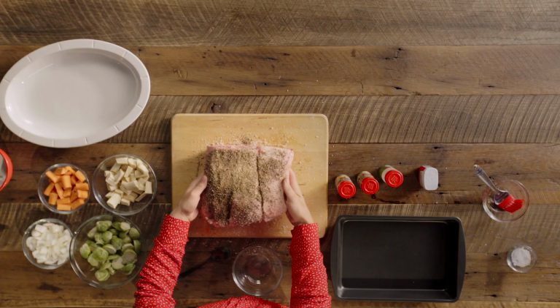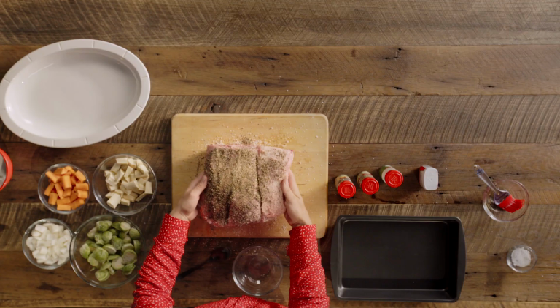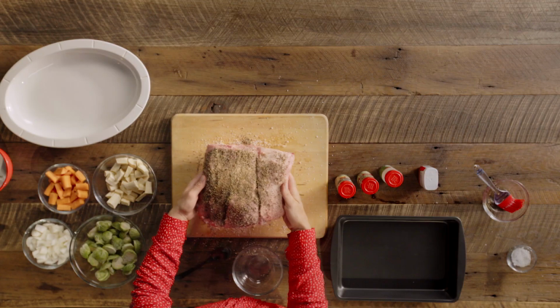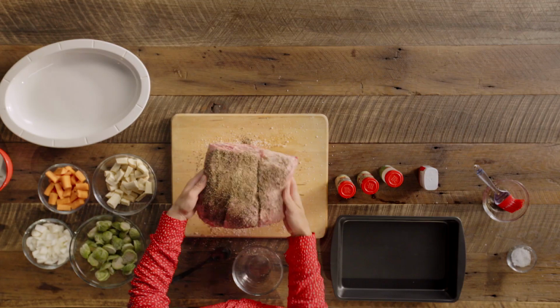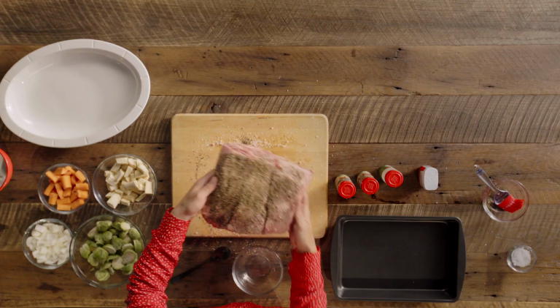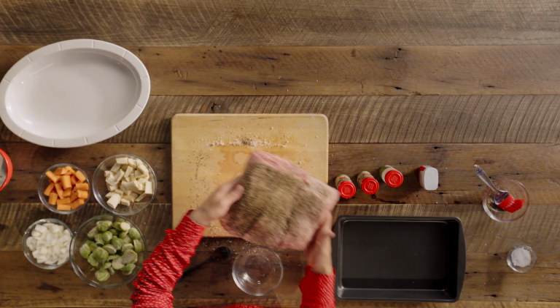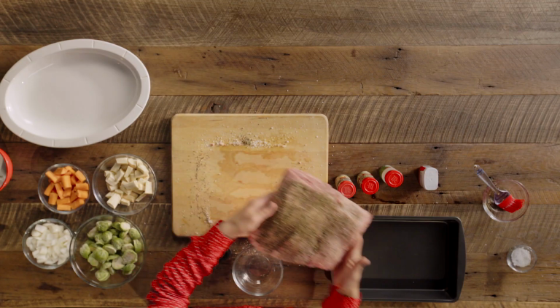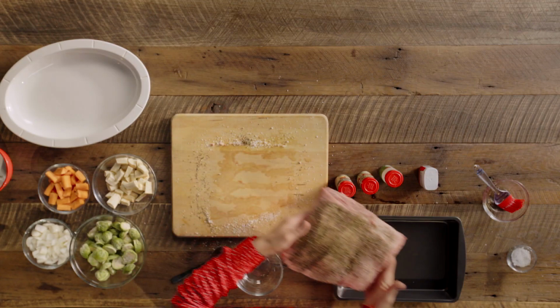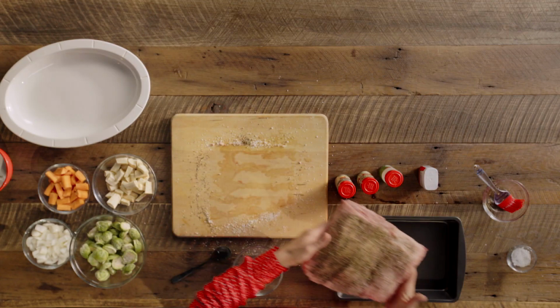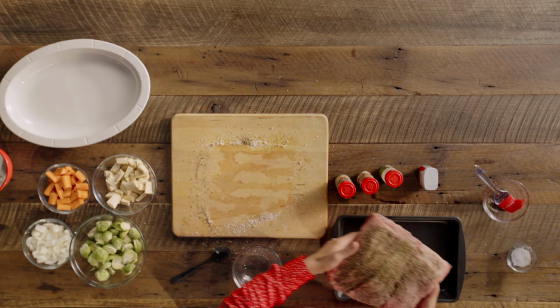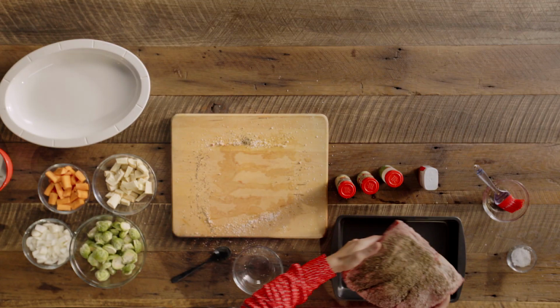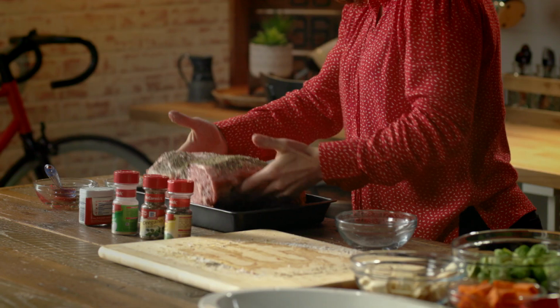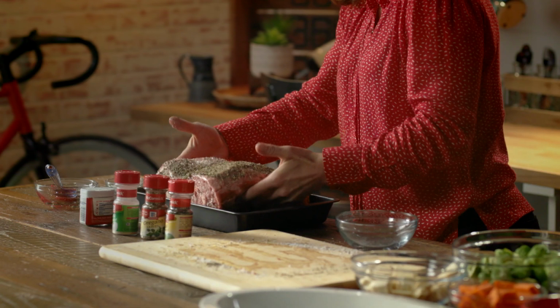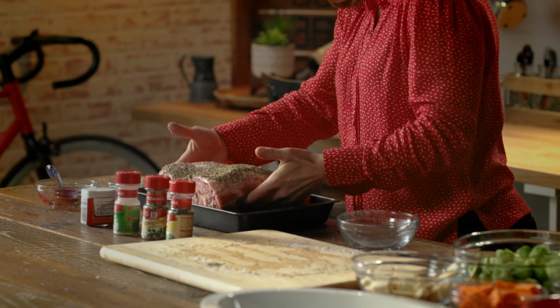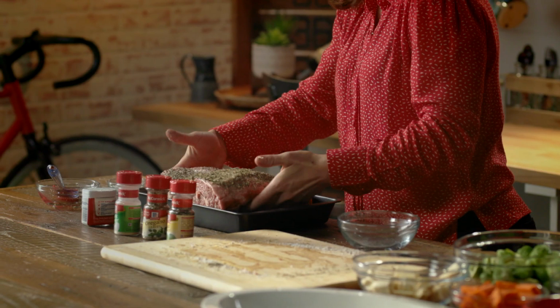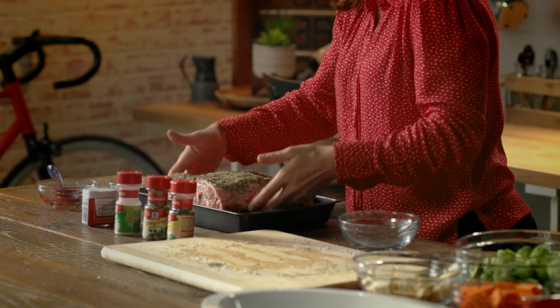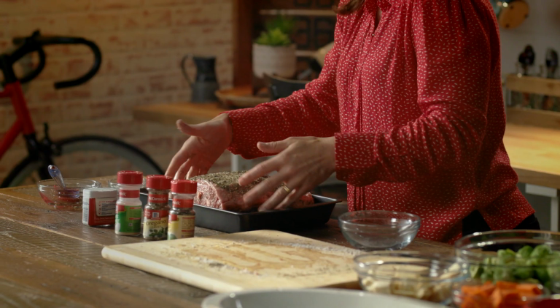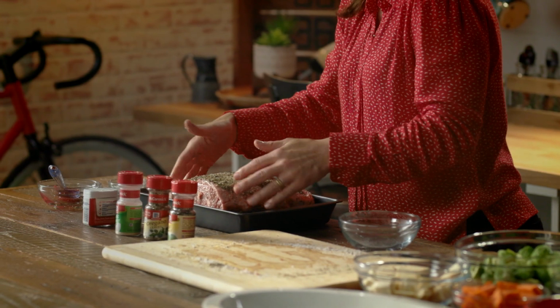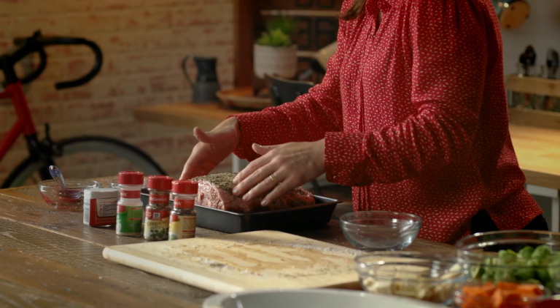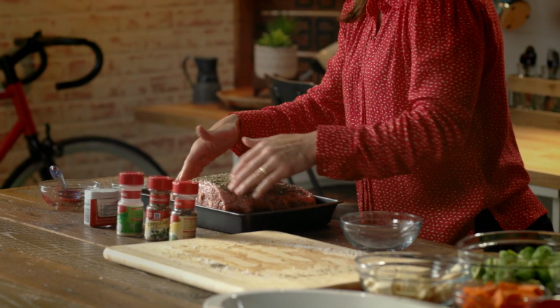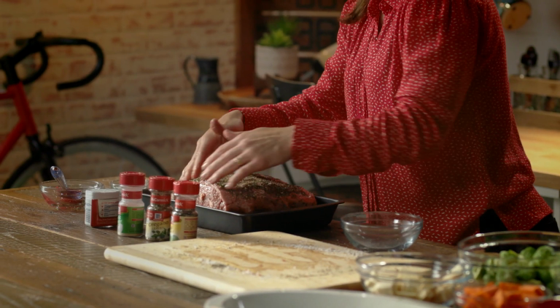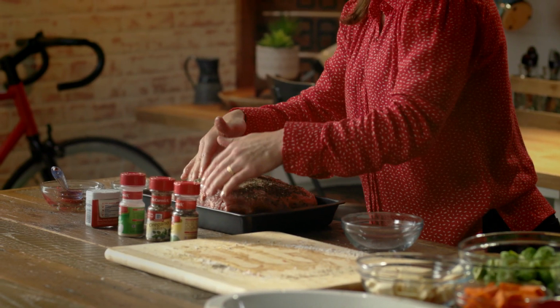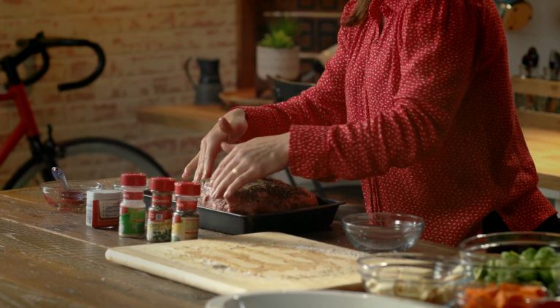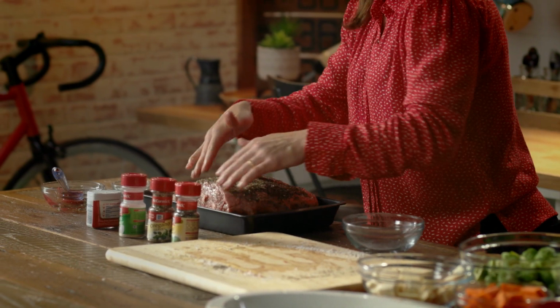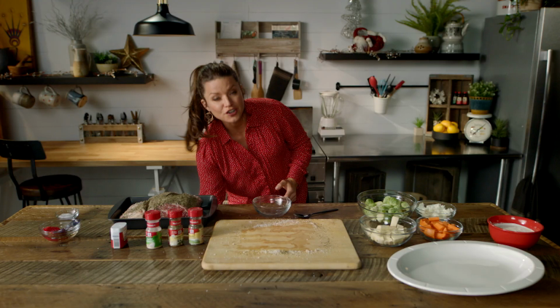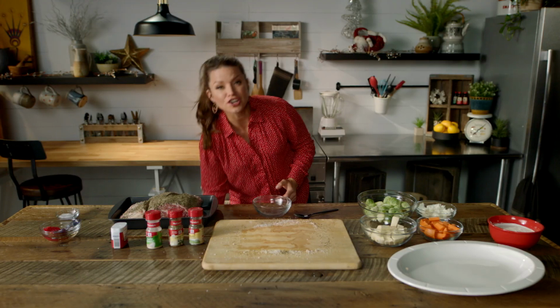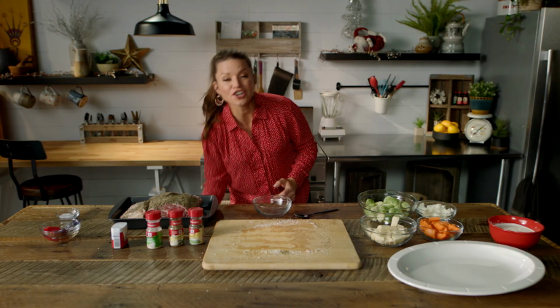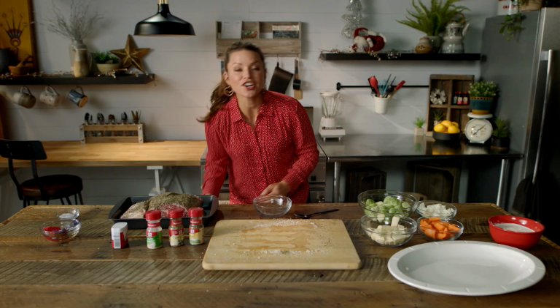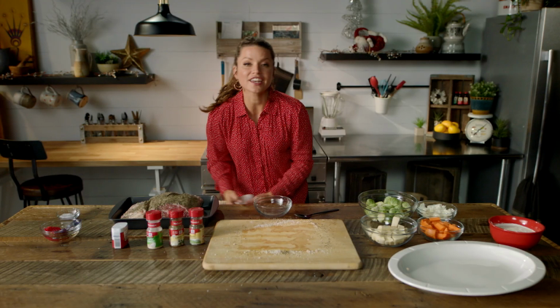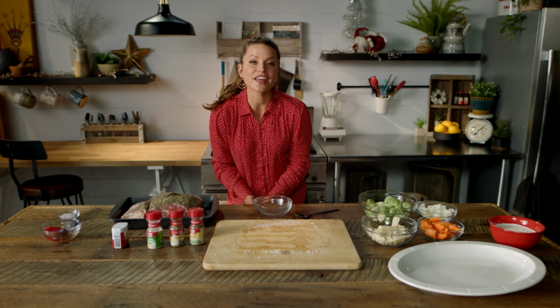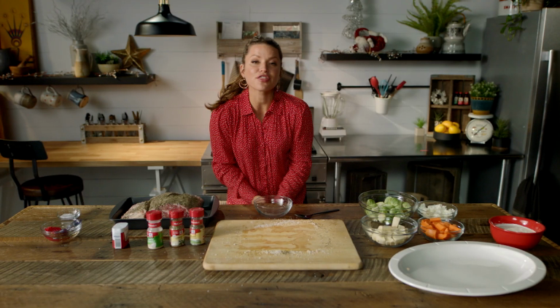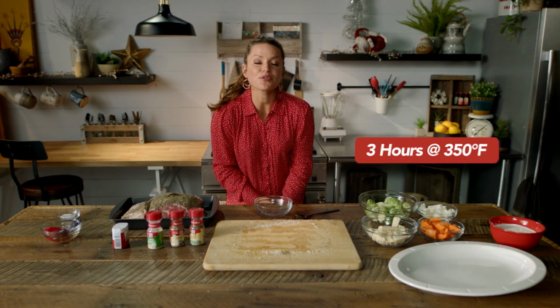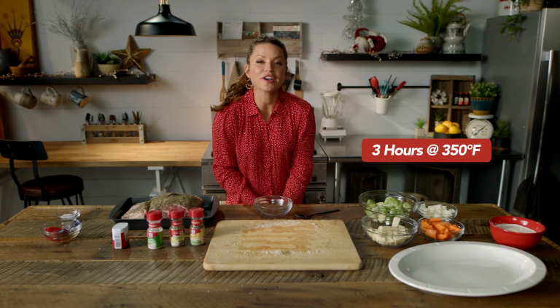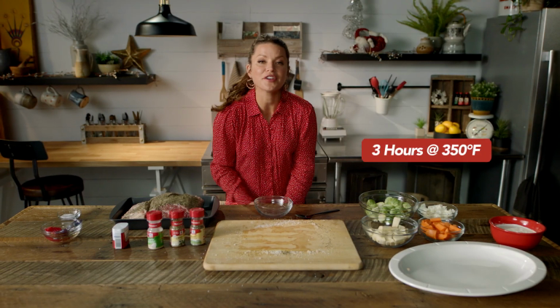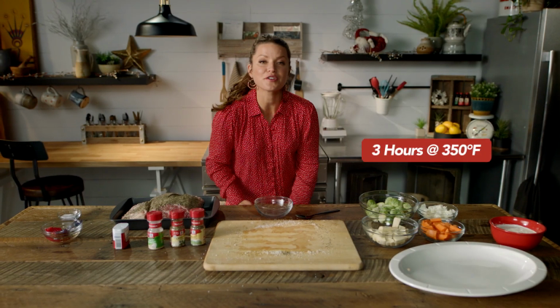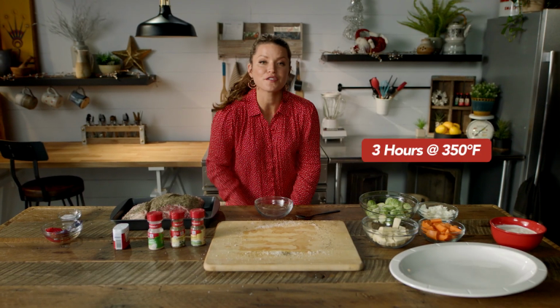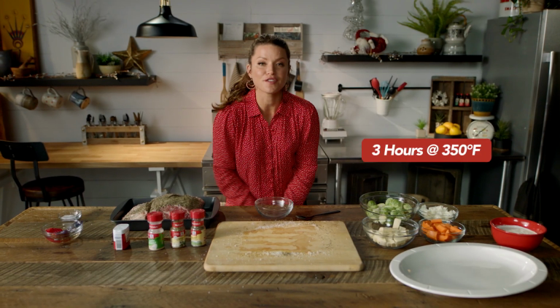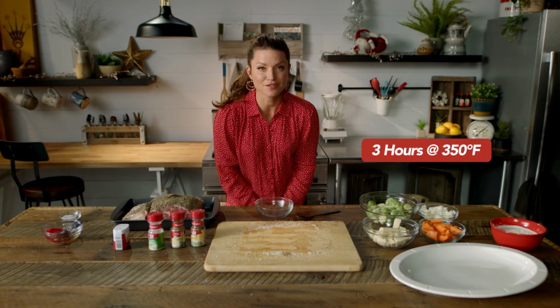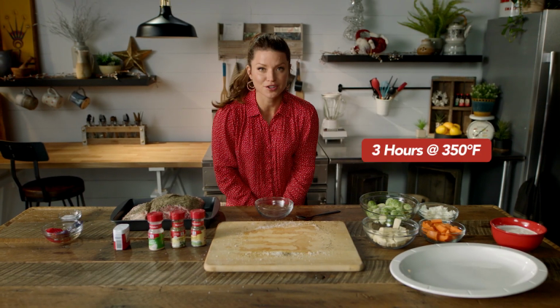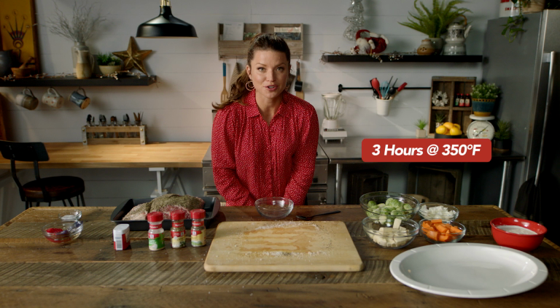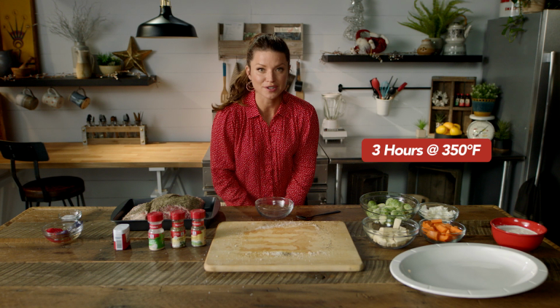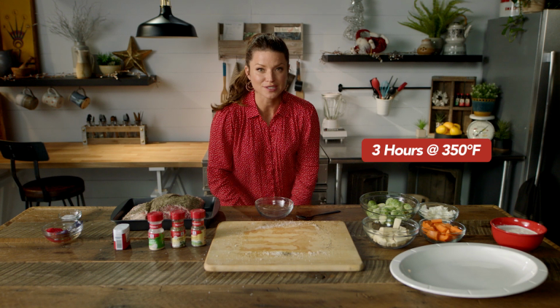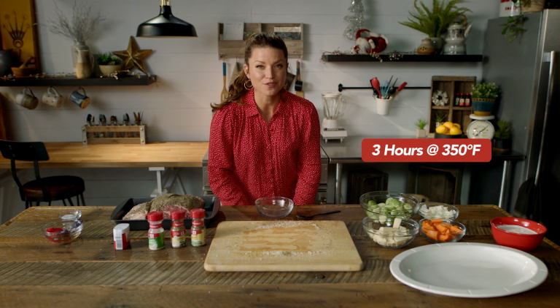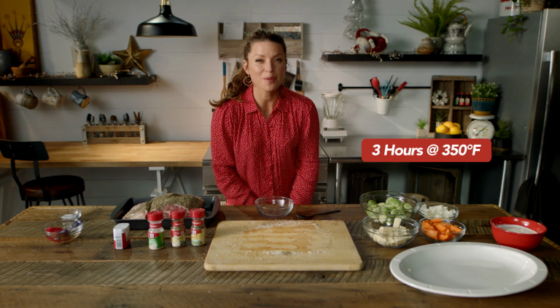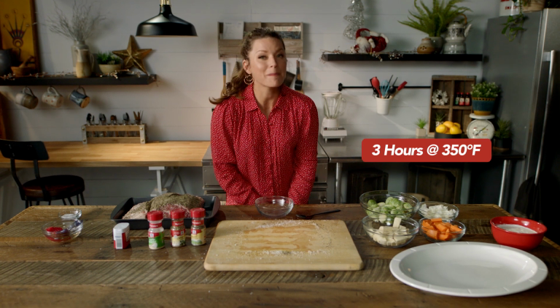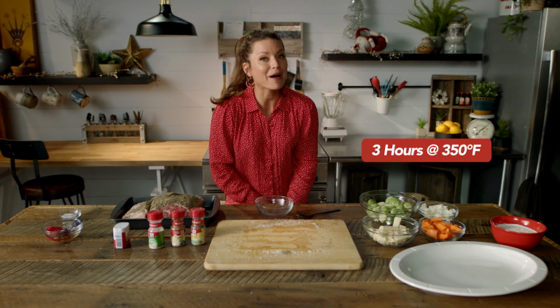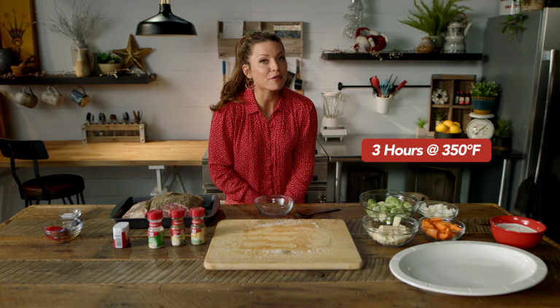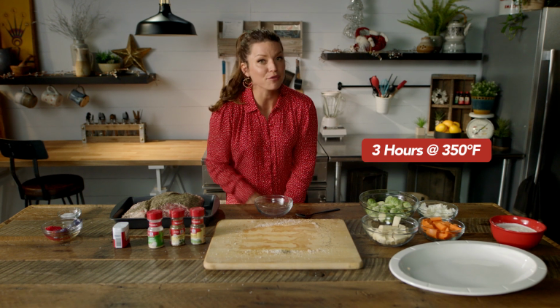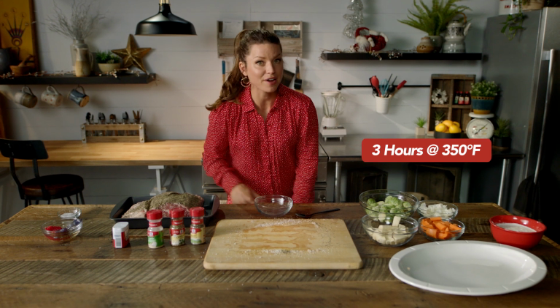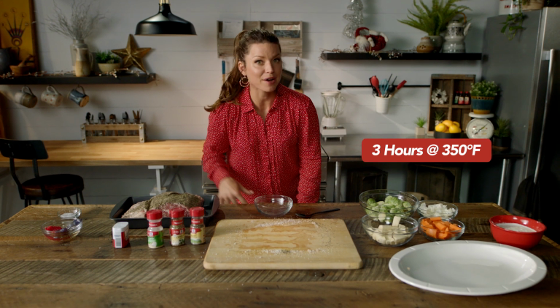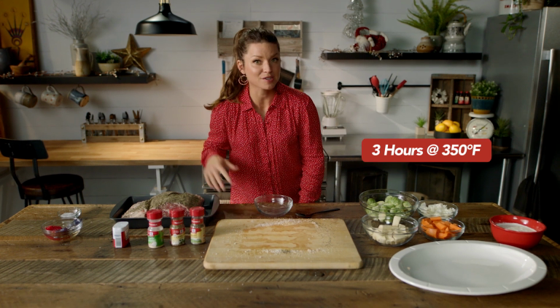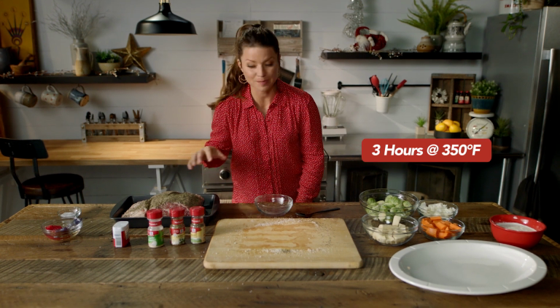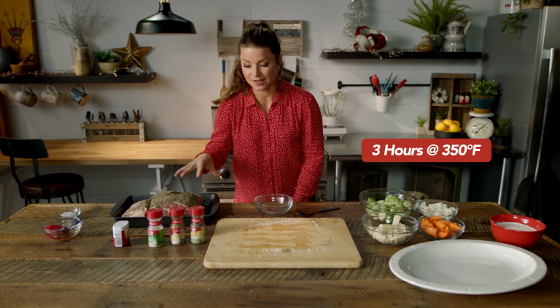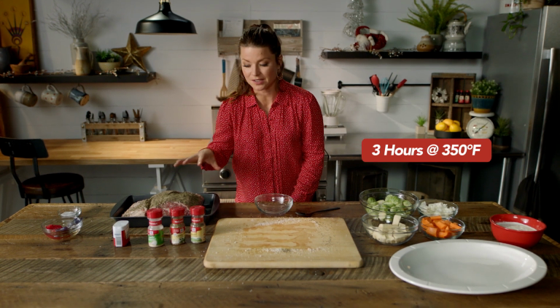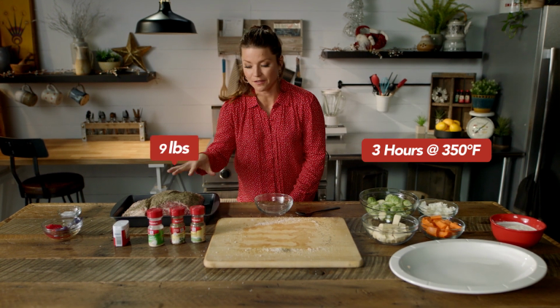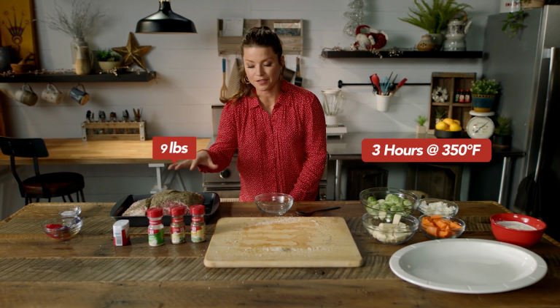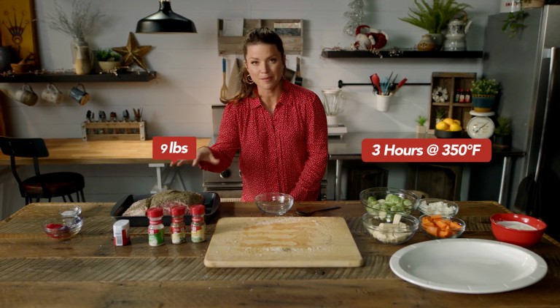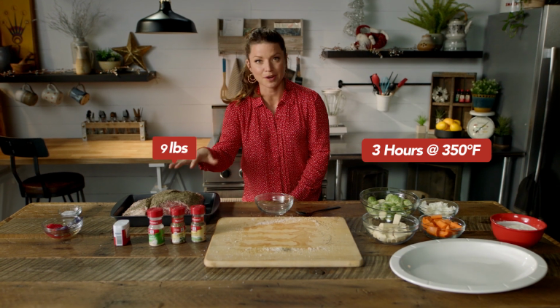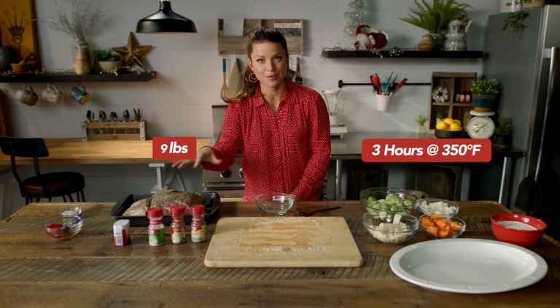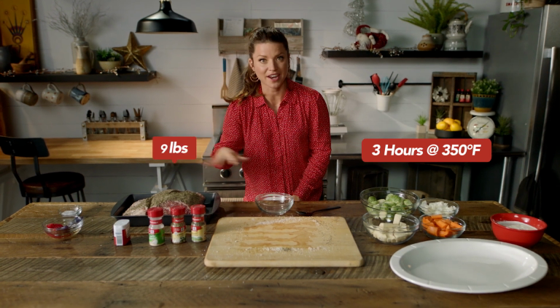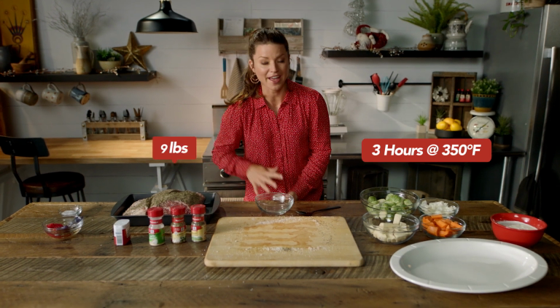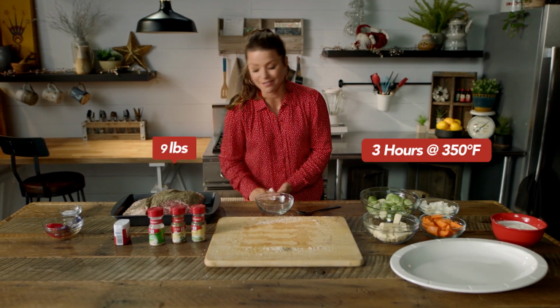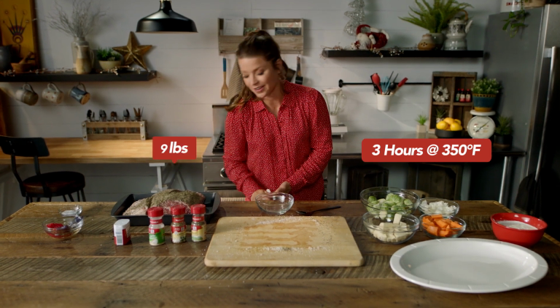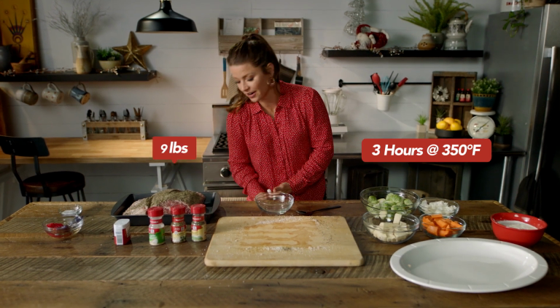You're gonna place it into your pan and then cook it at 350 degrees for about three hours, based off of the amount of meat here.